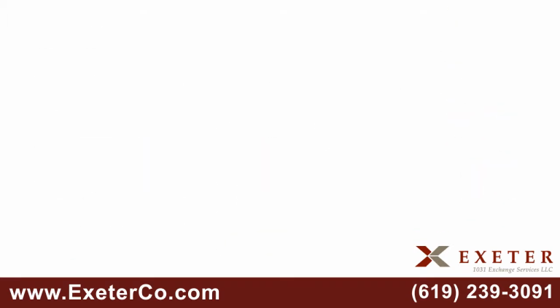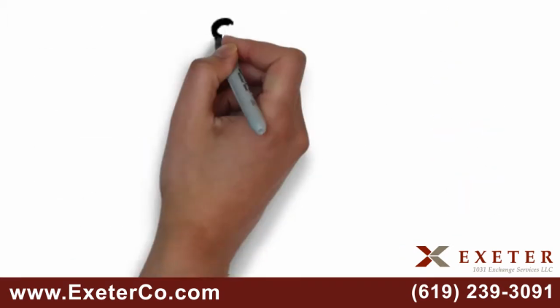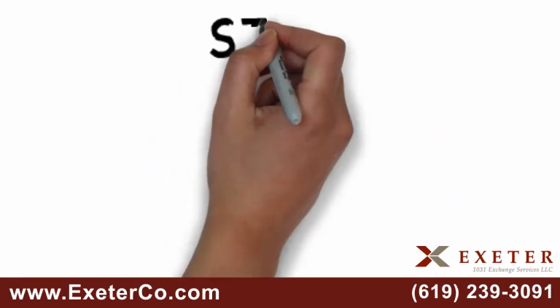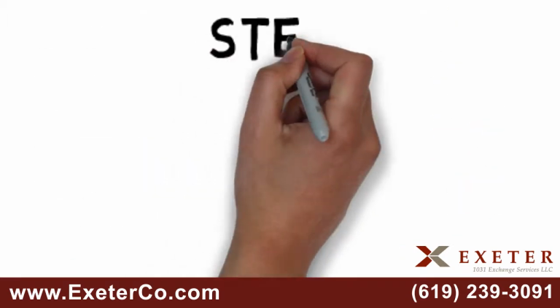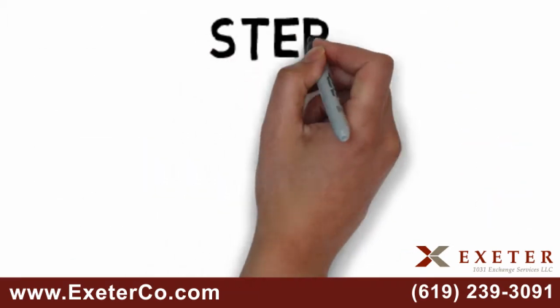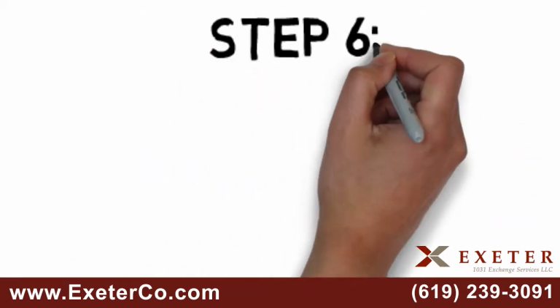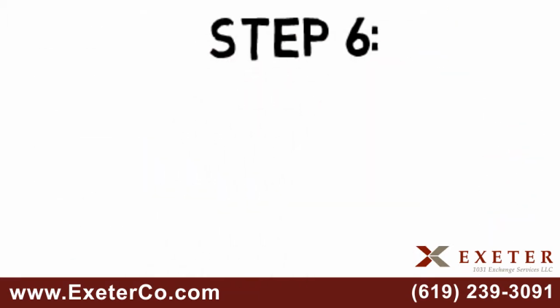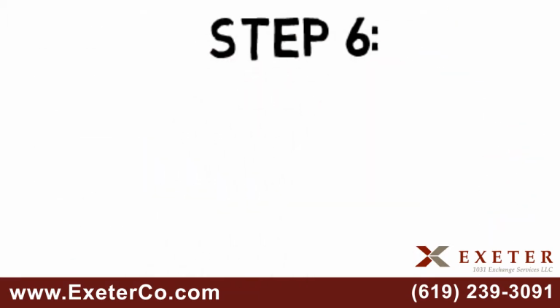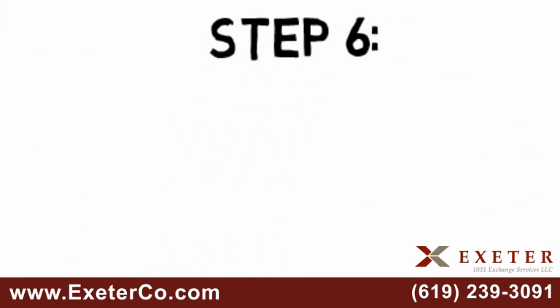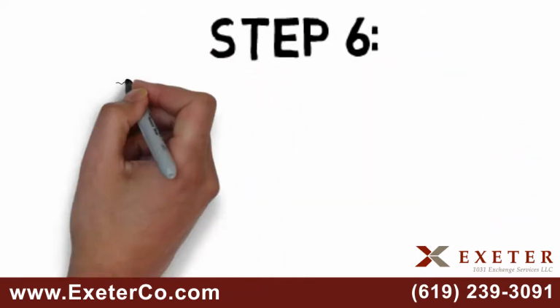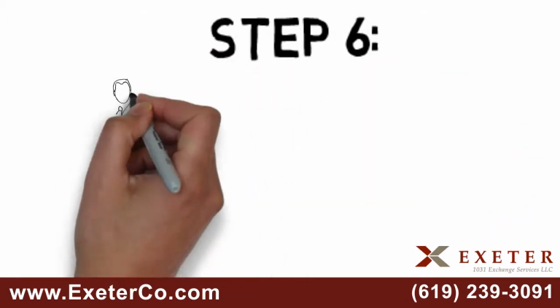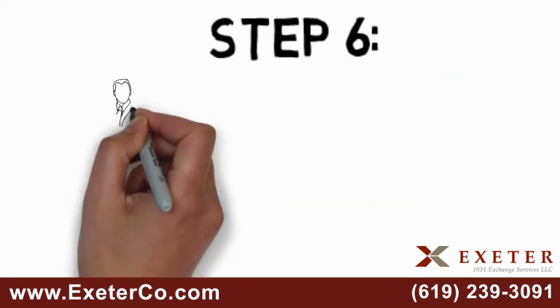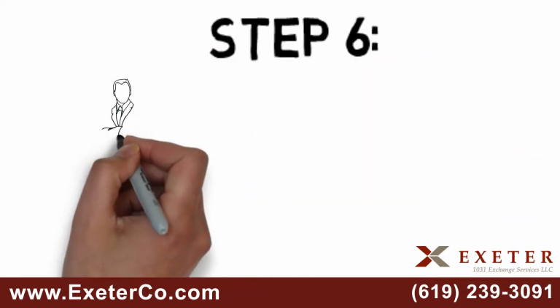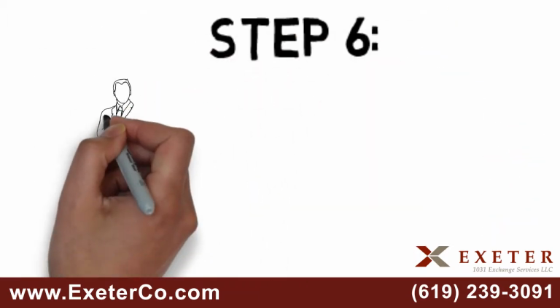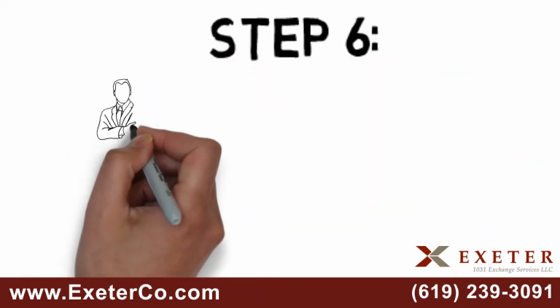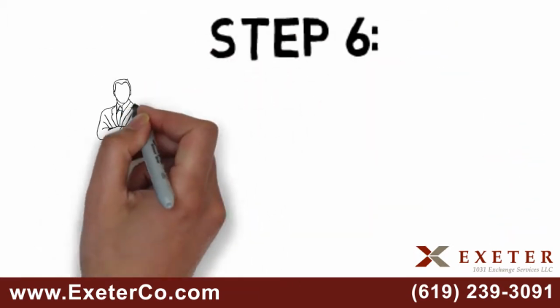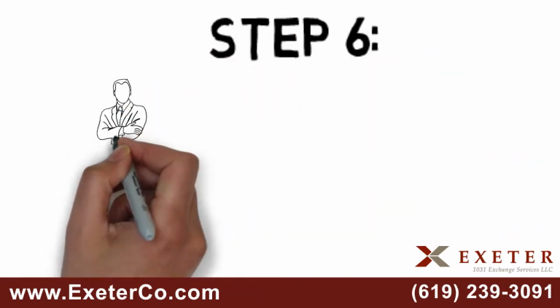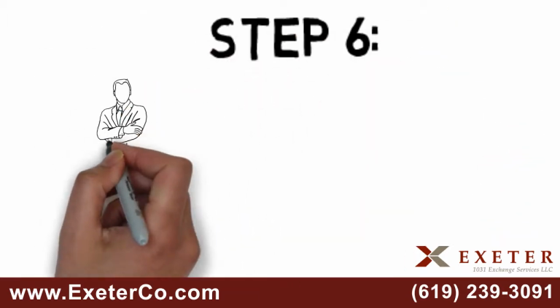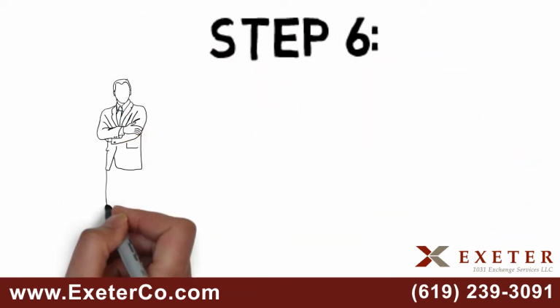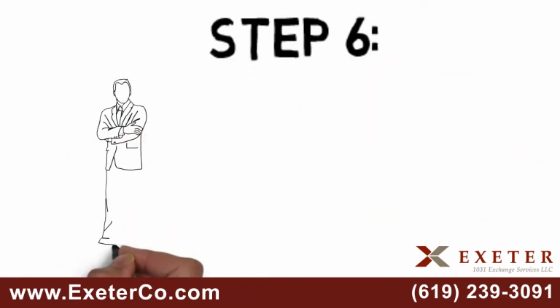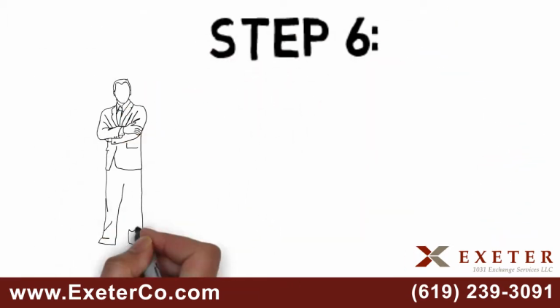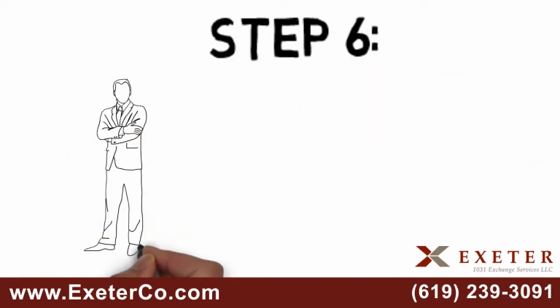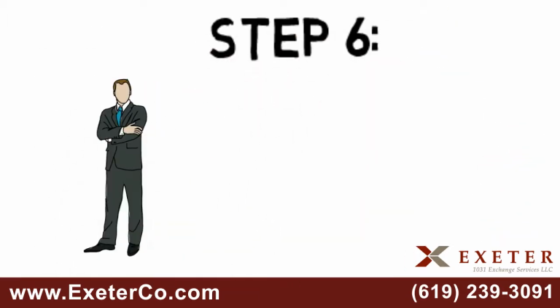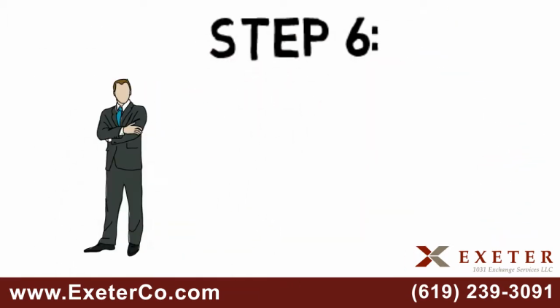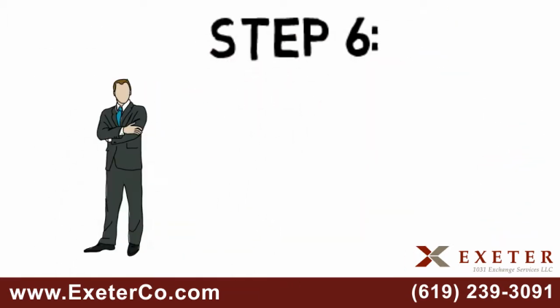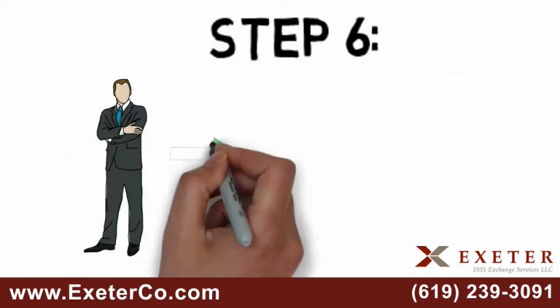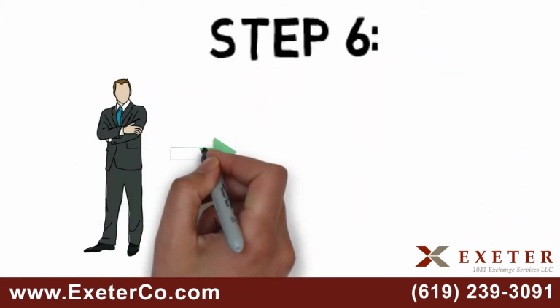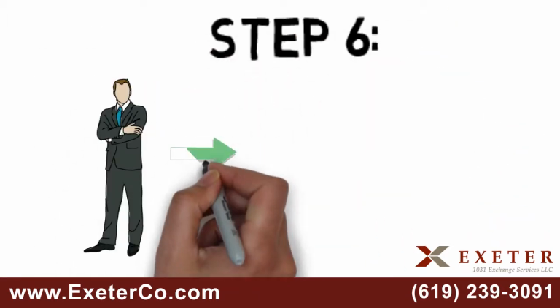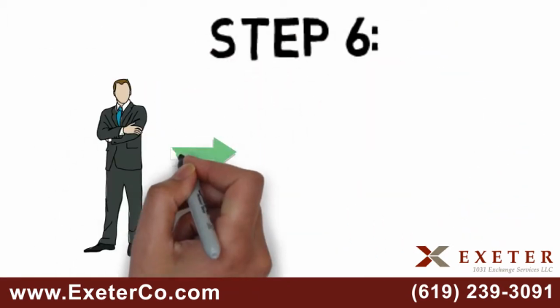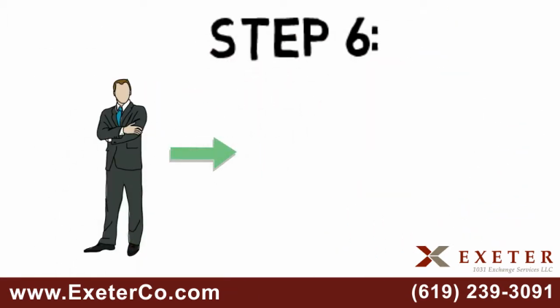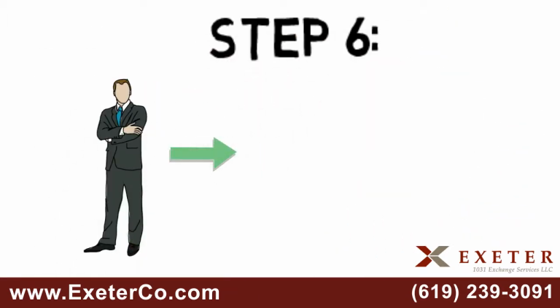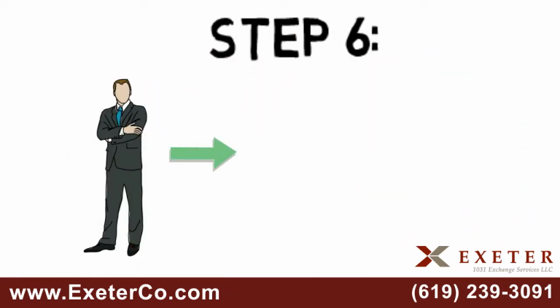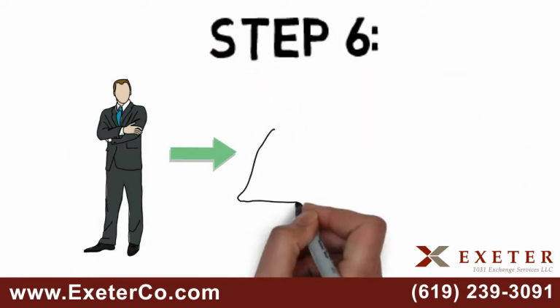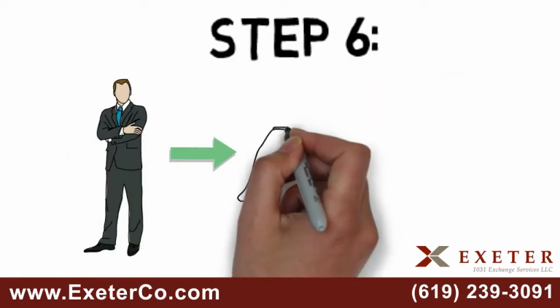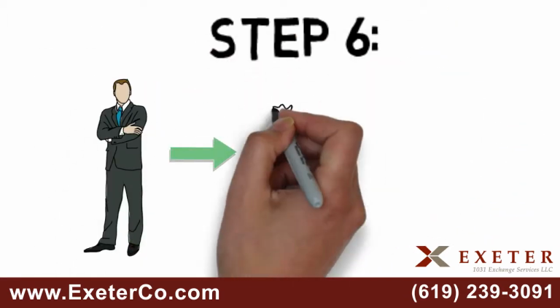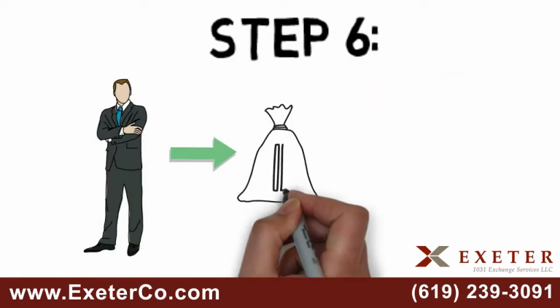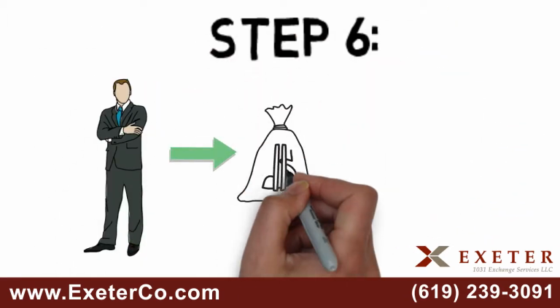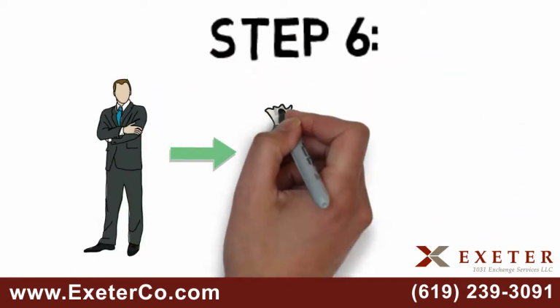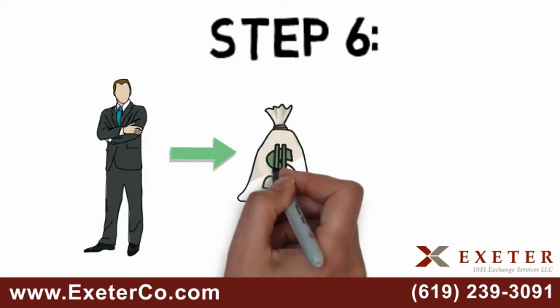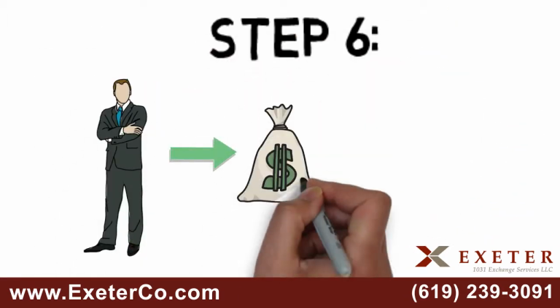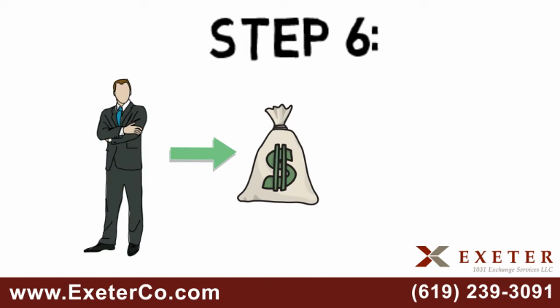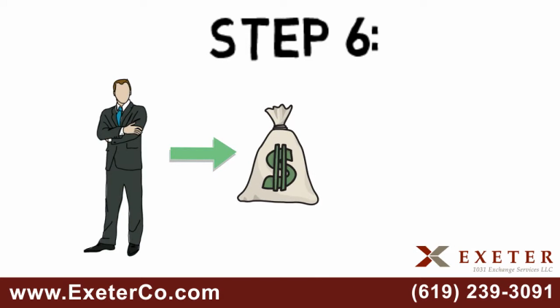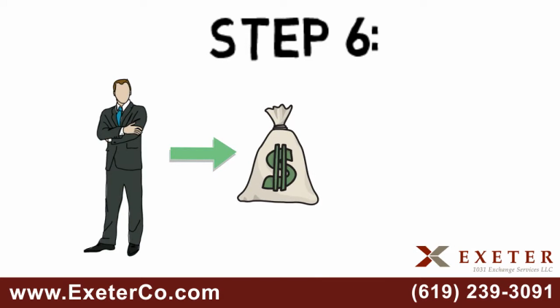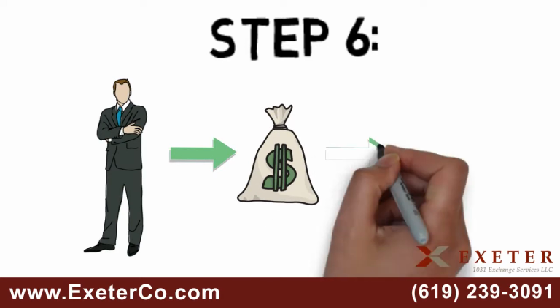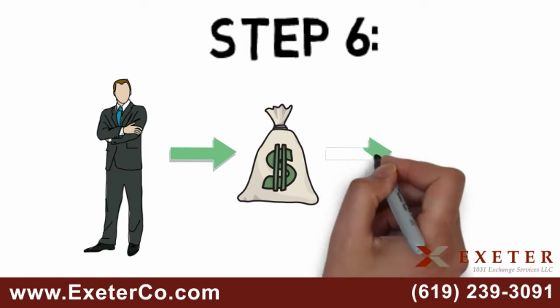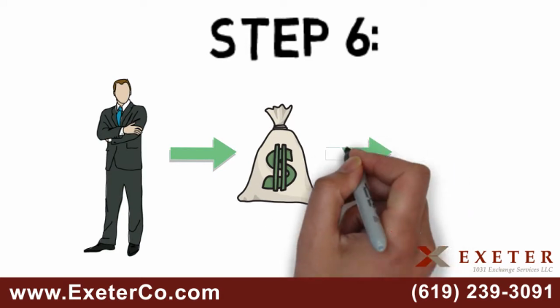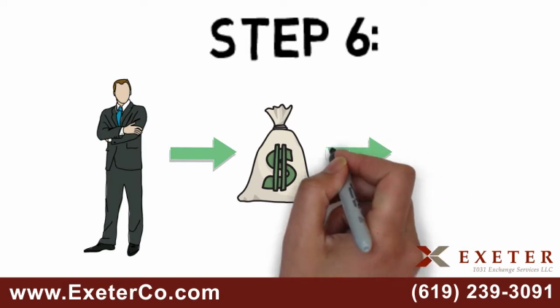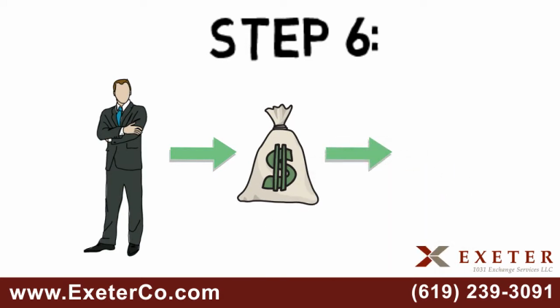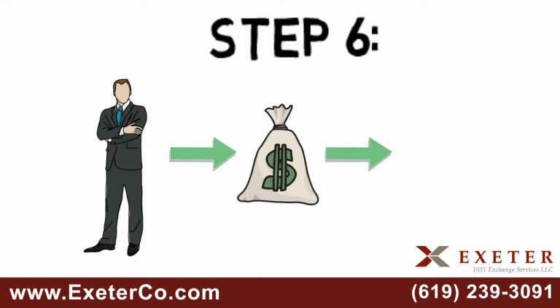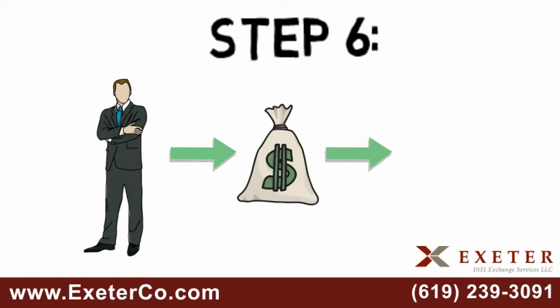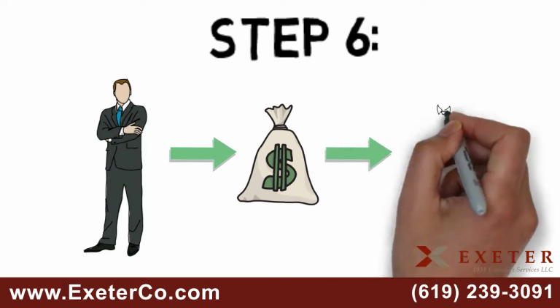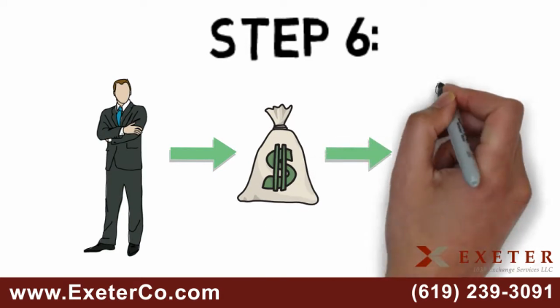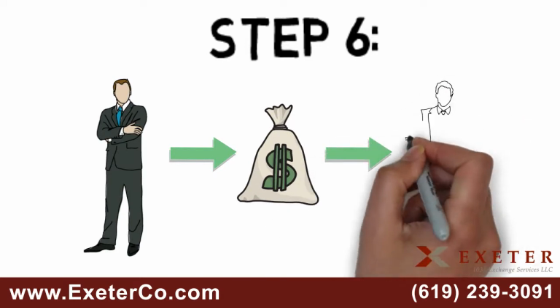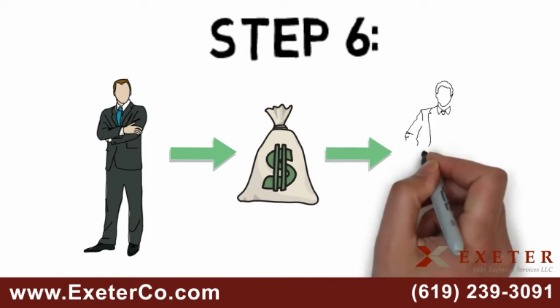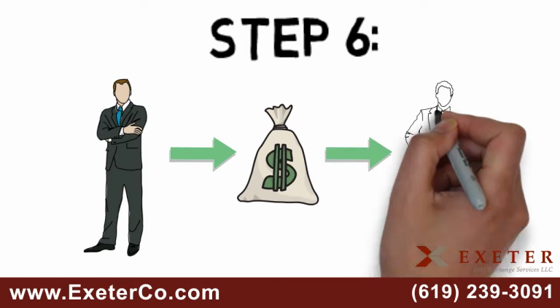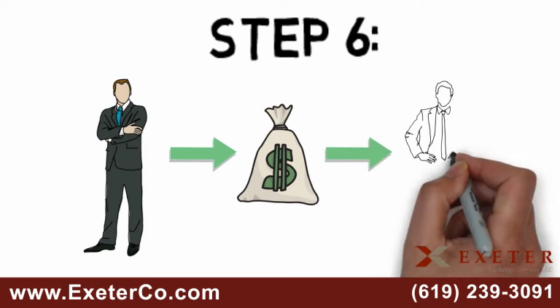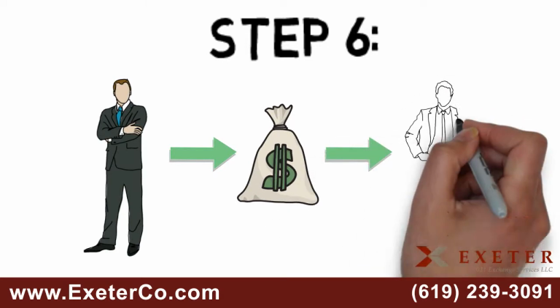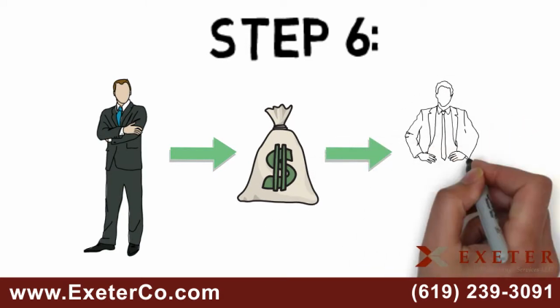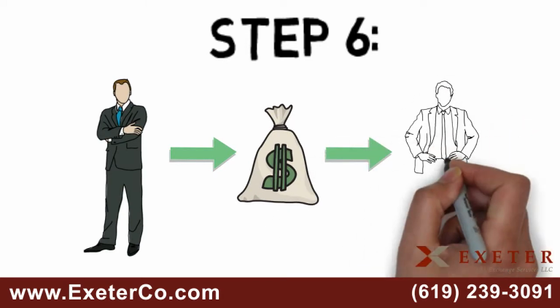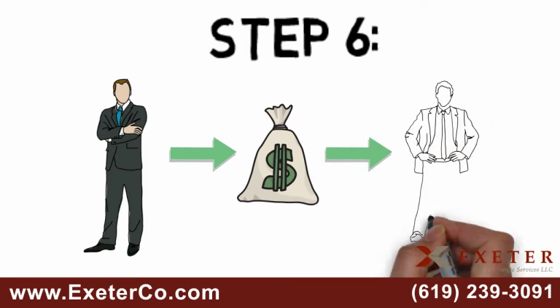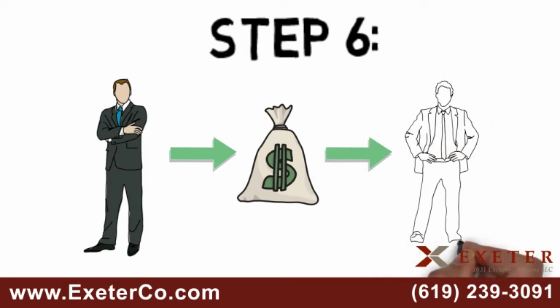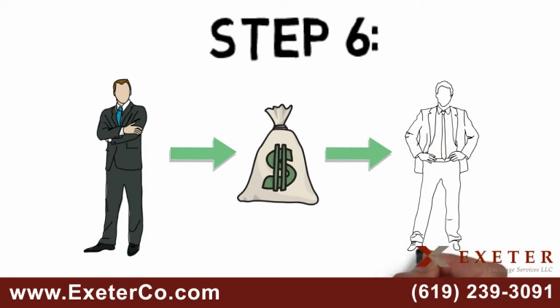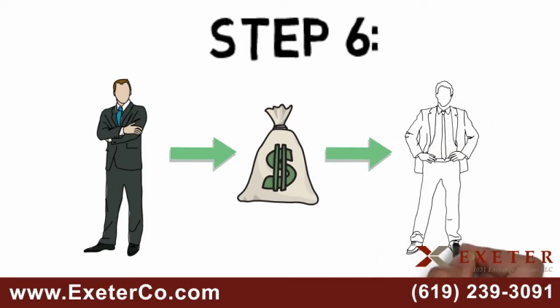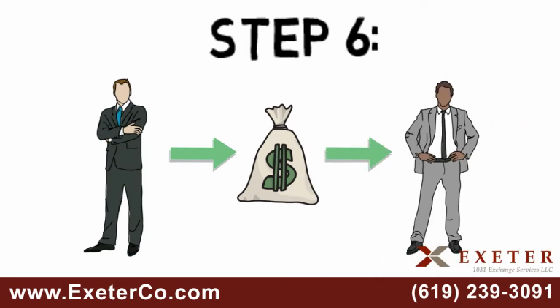Step 6: Your qualified intermediary will send your net proceeds to your closing agent in order to close on your replacement property.